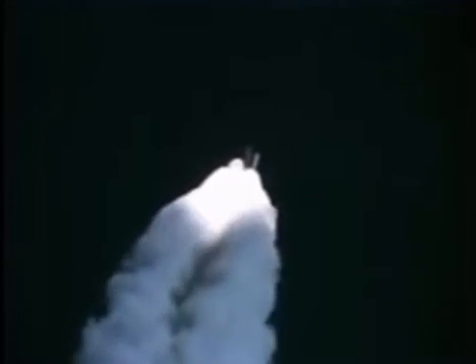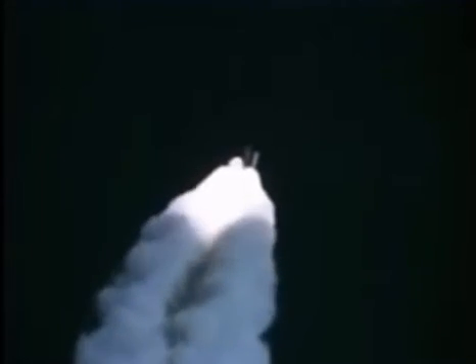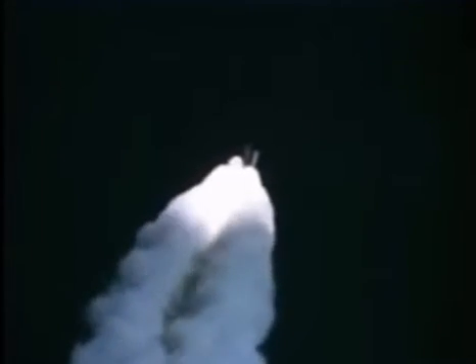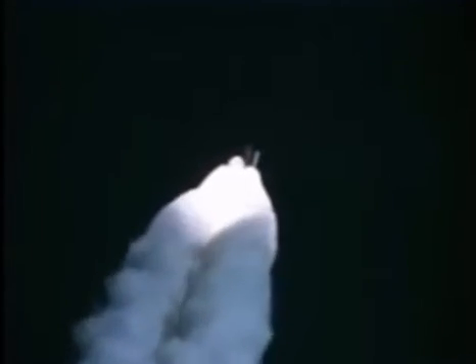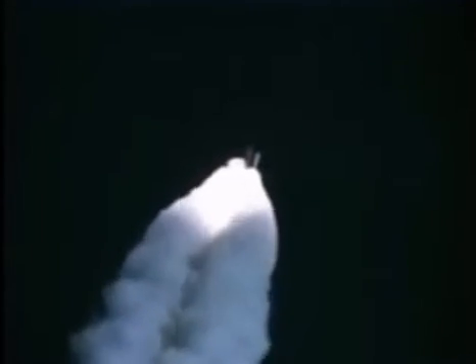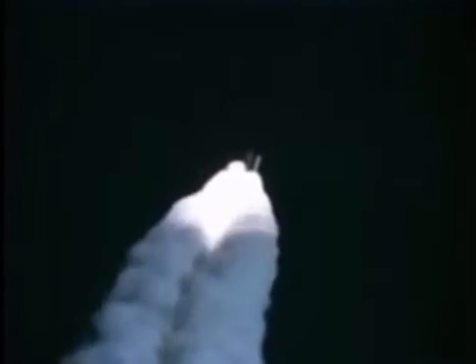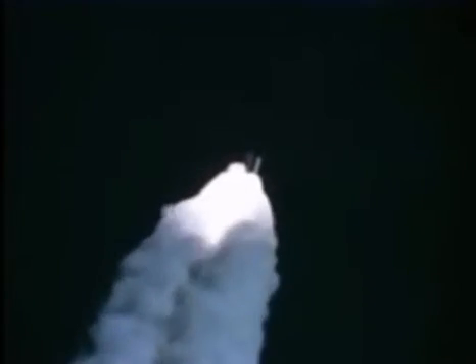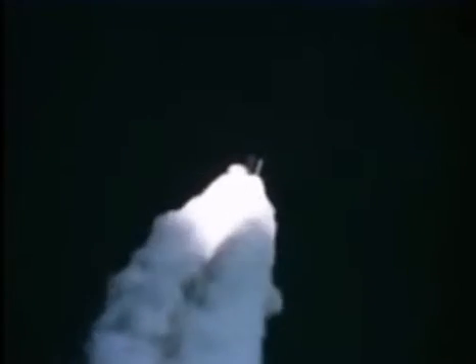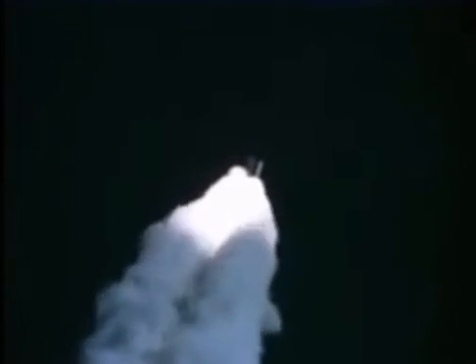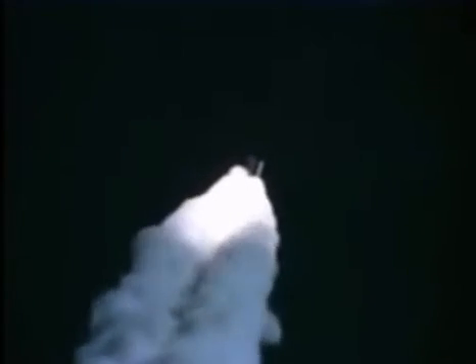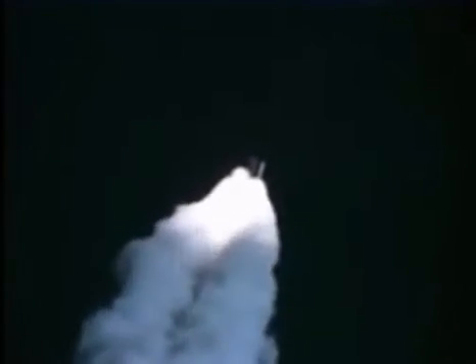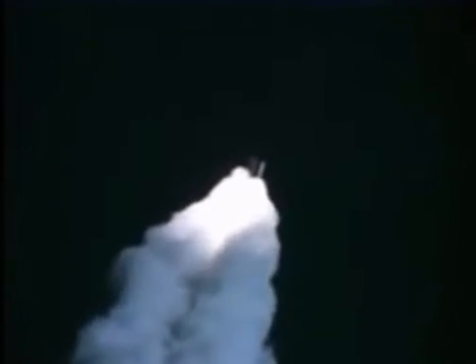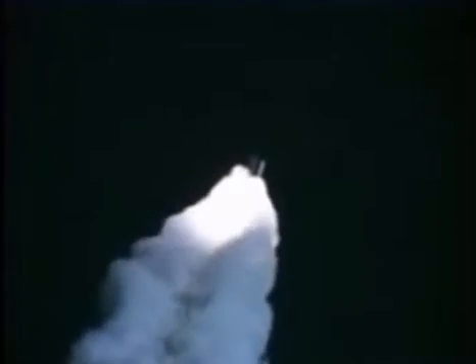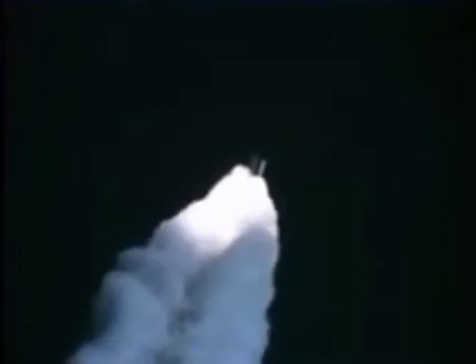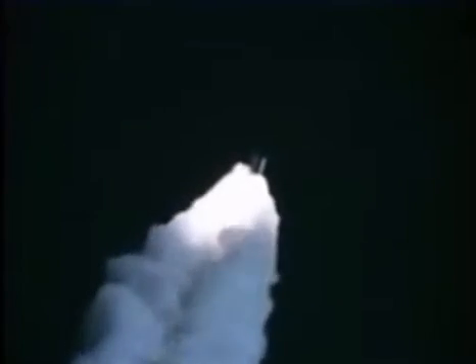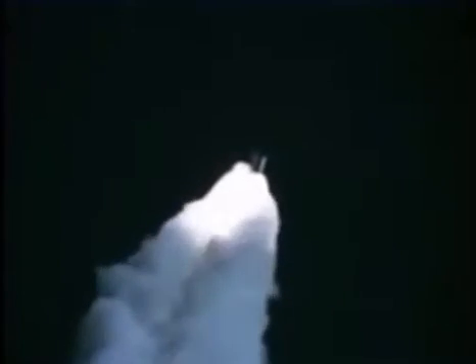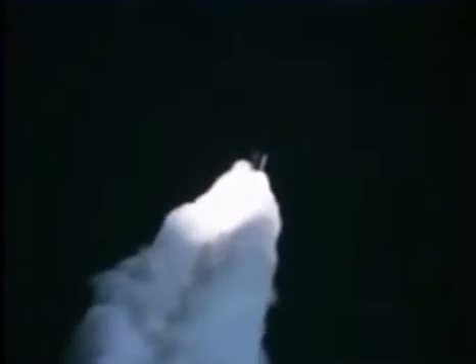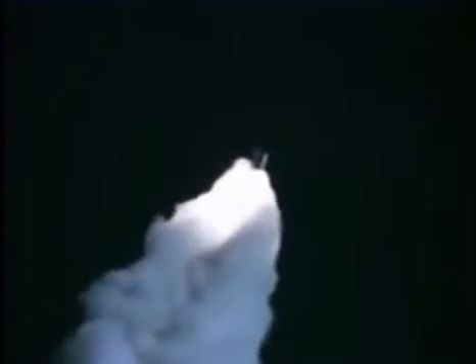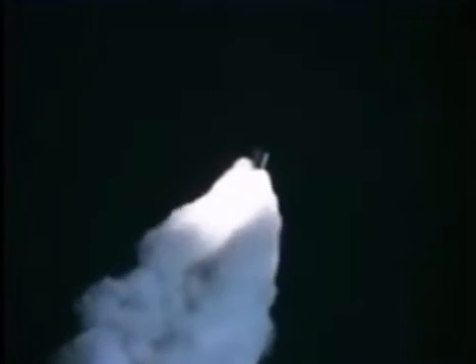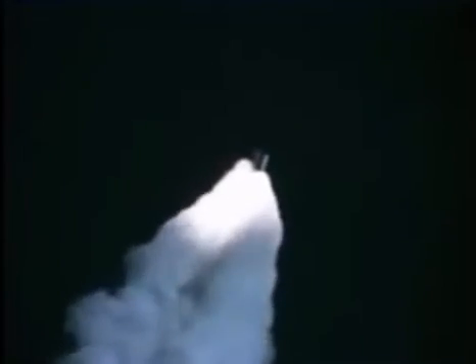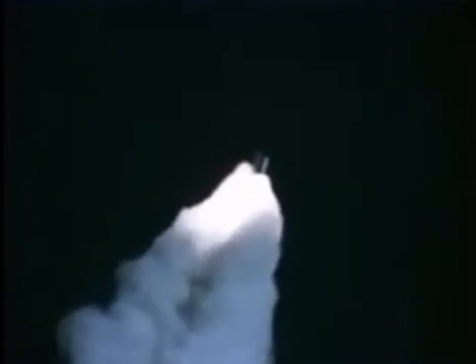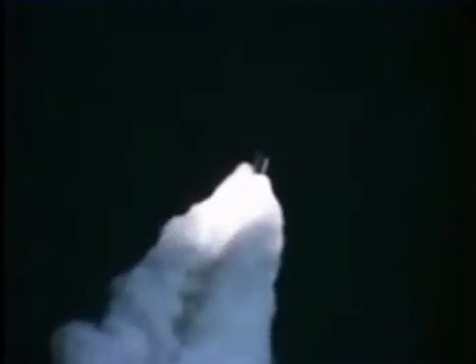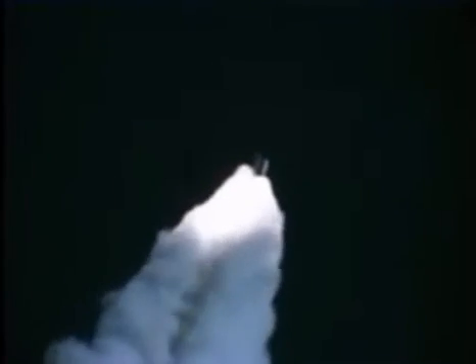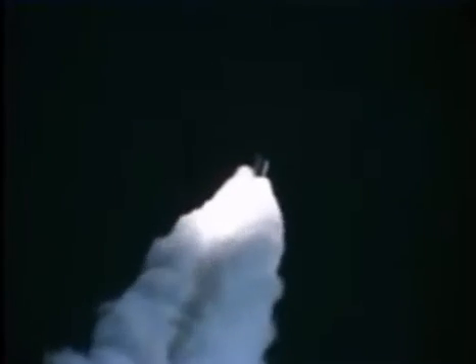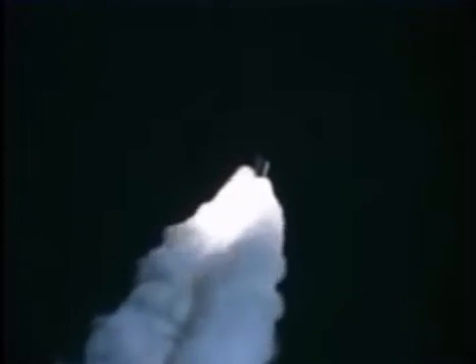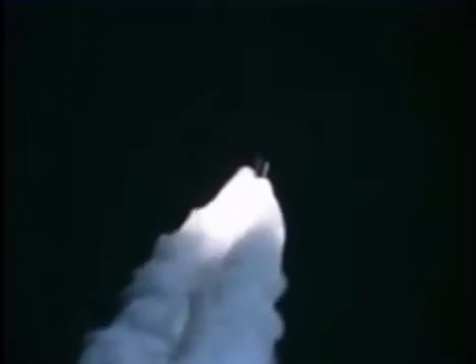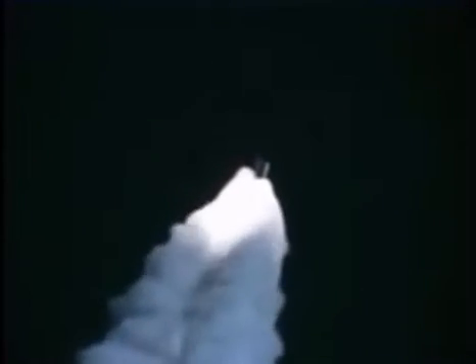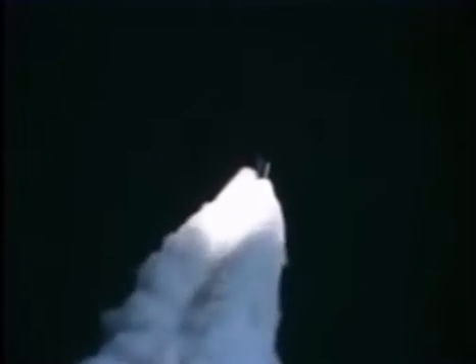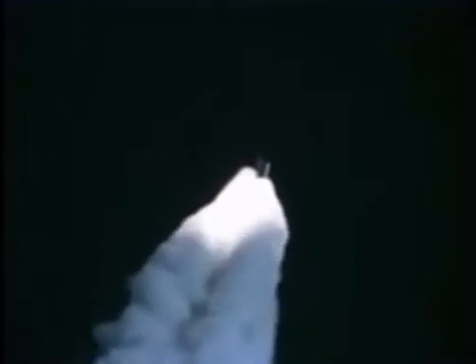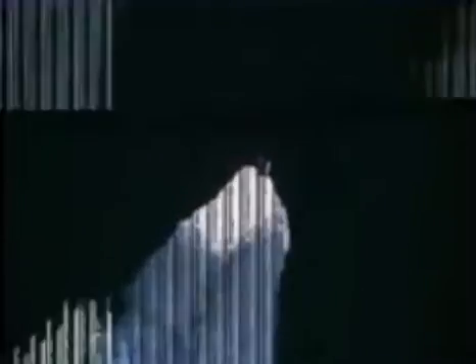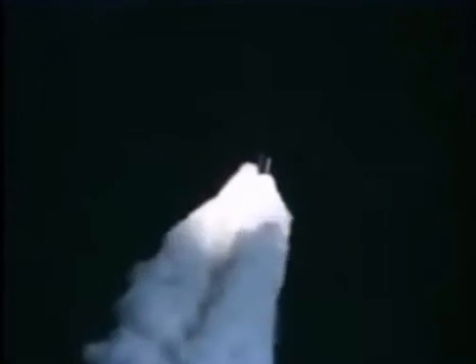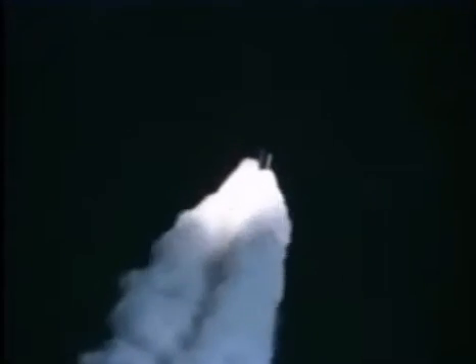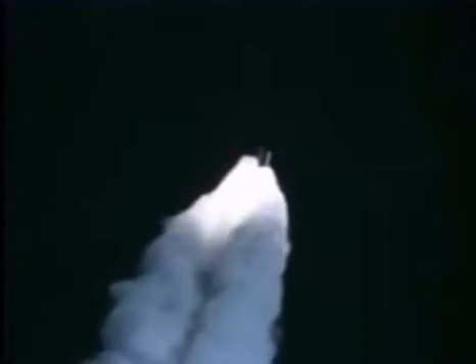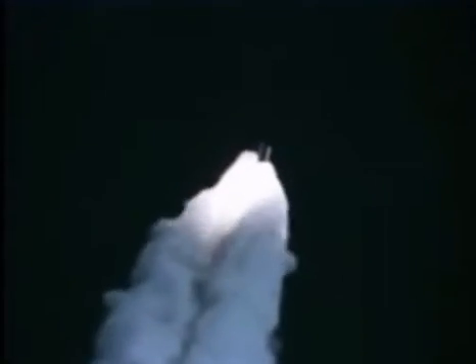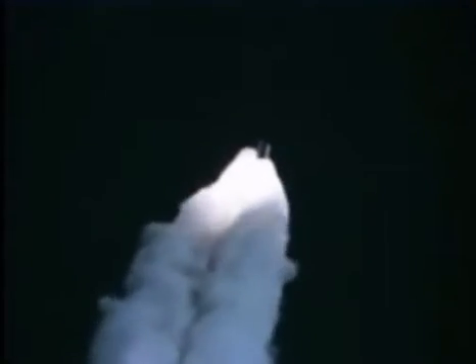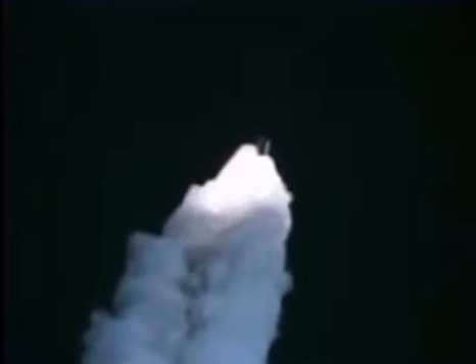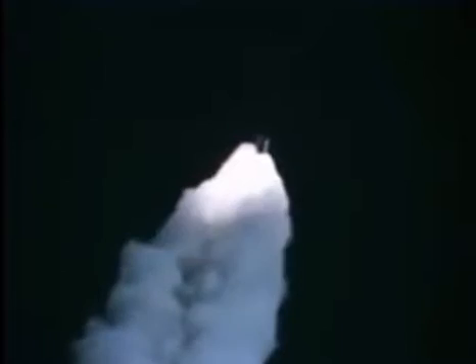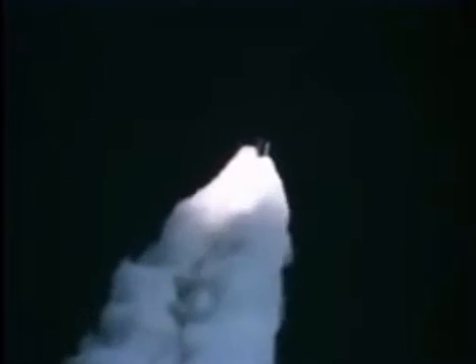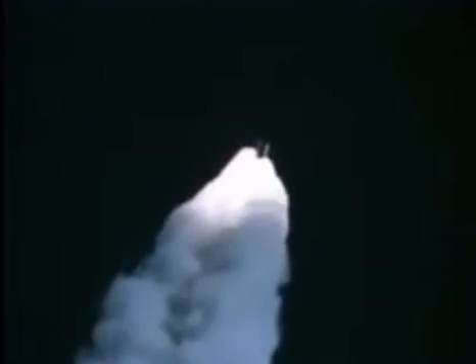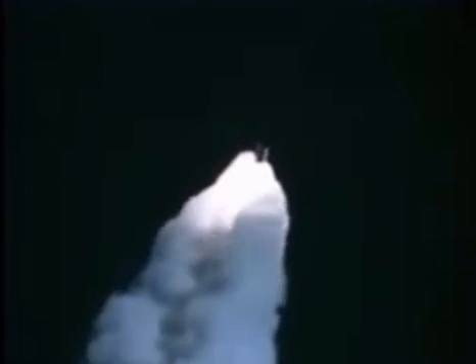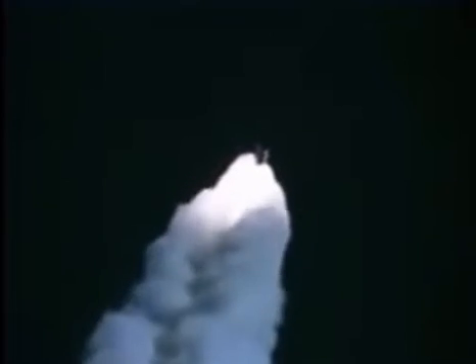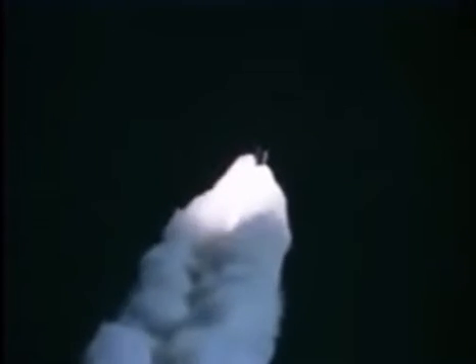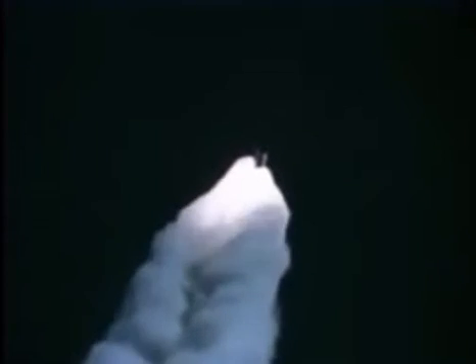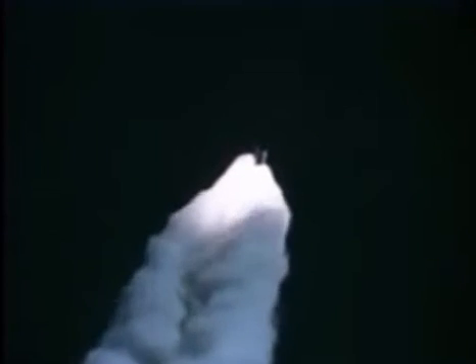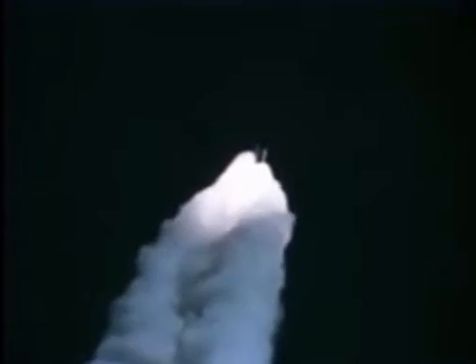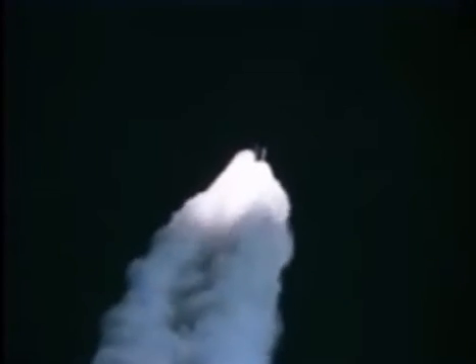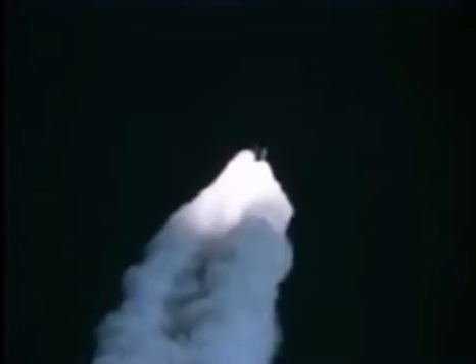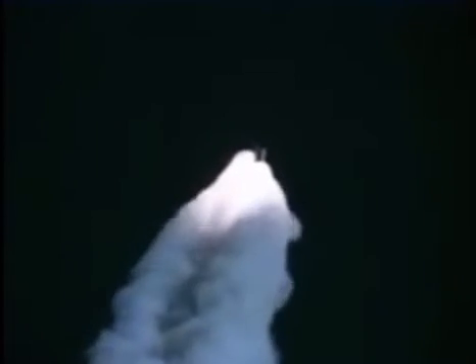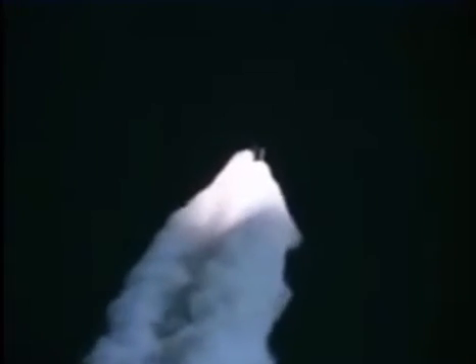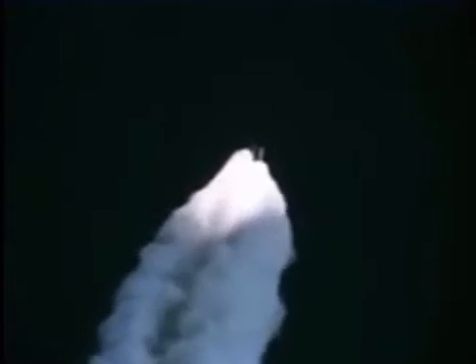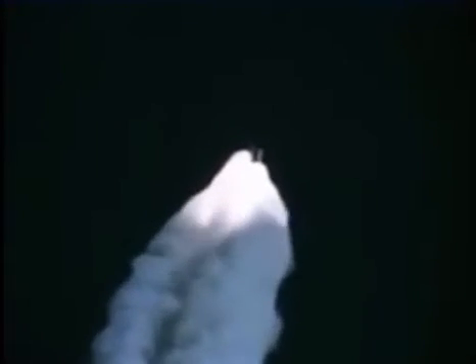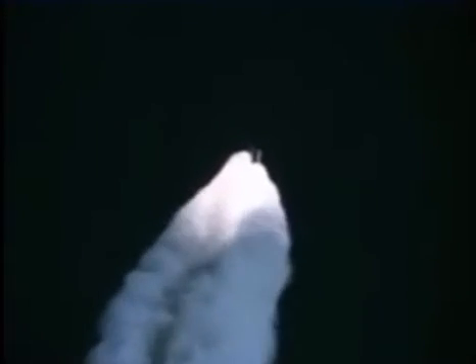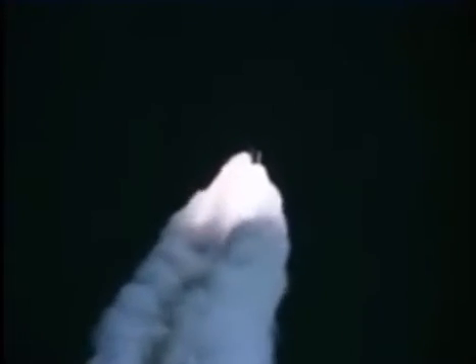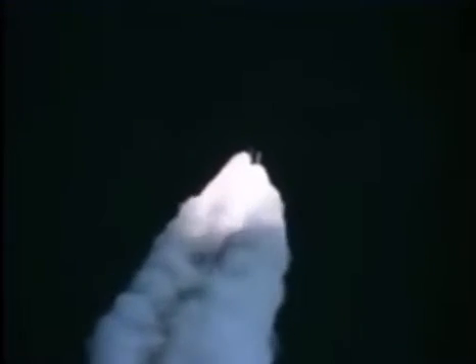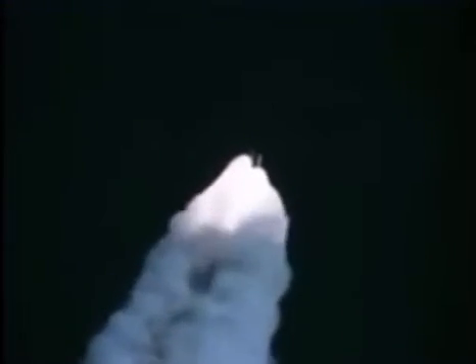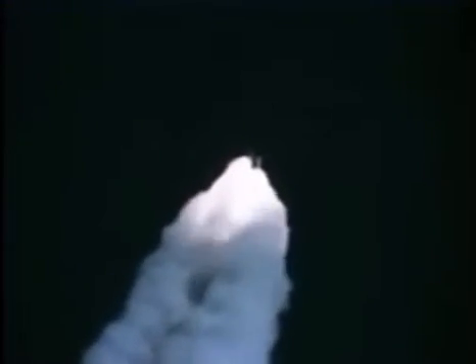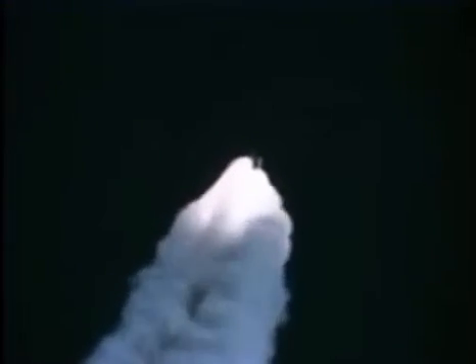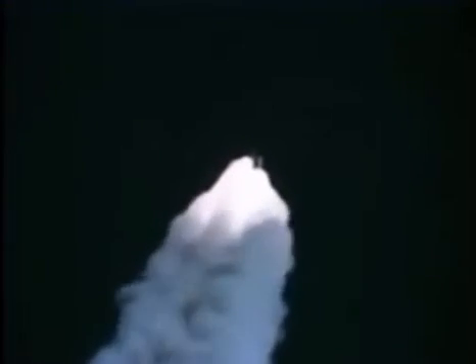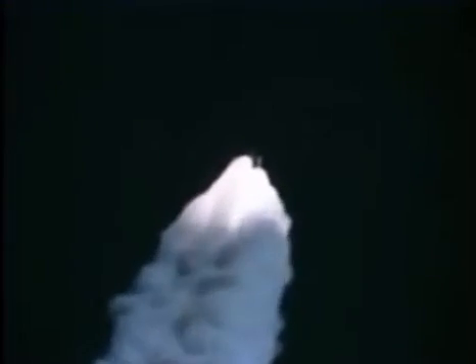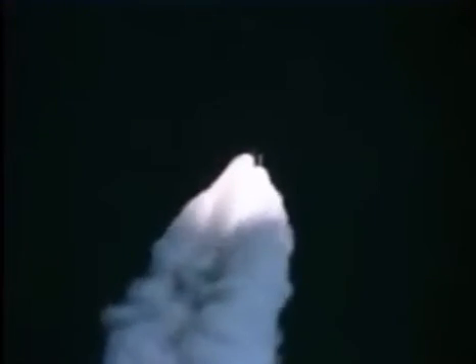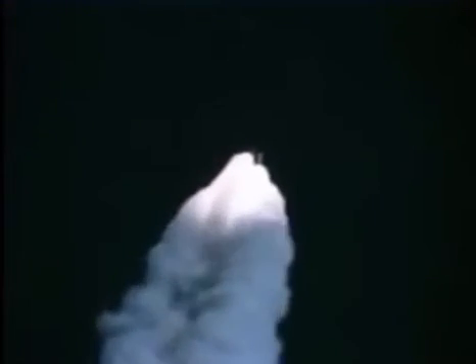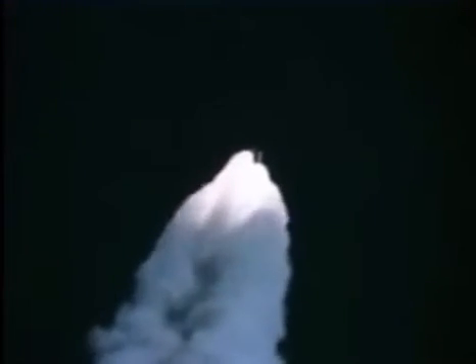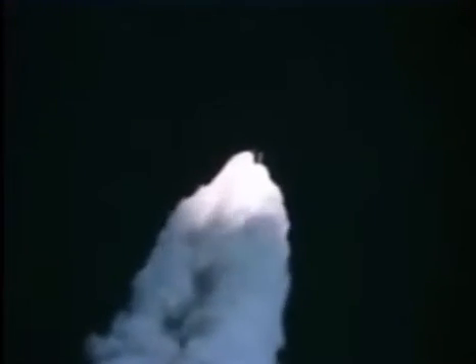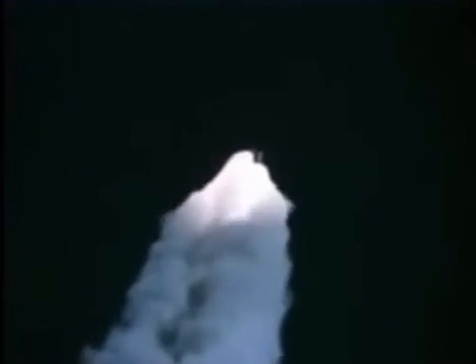Throttle up. Three engines now at 104%. Challenger, go with throttle up.